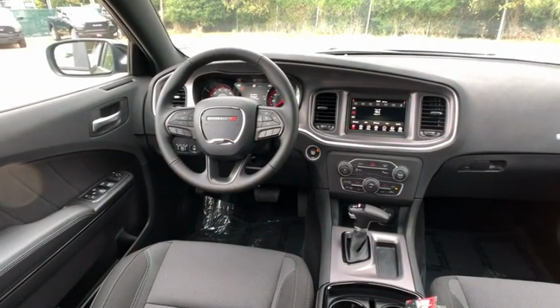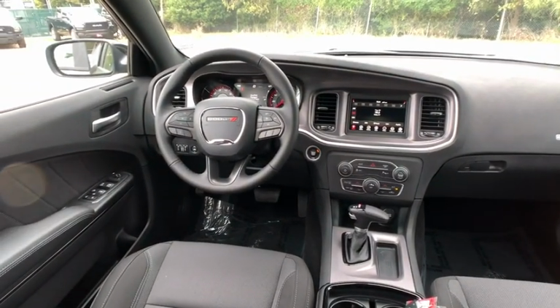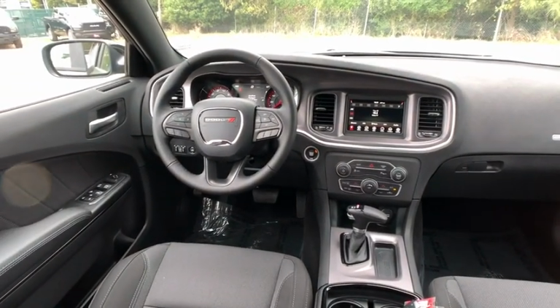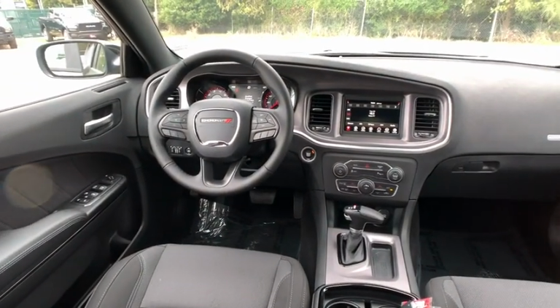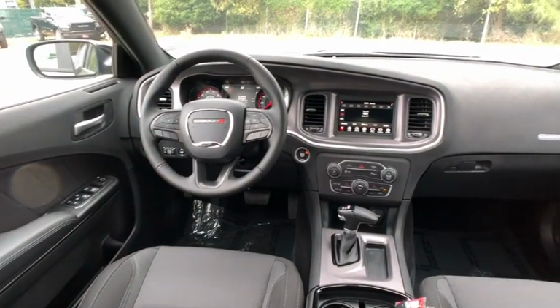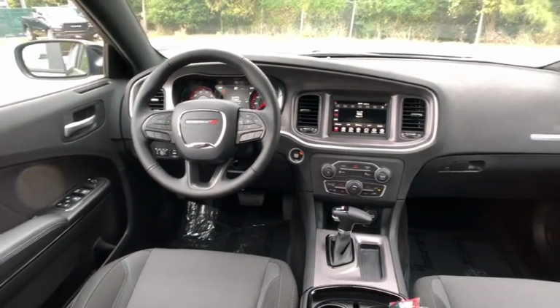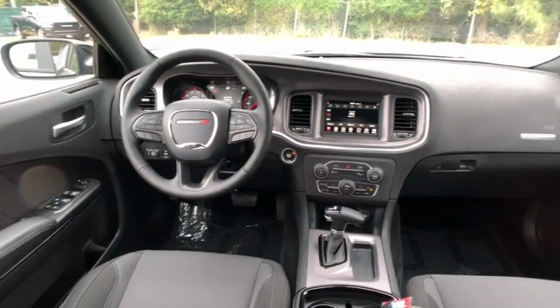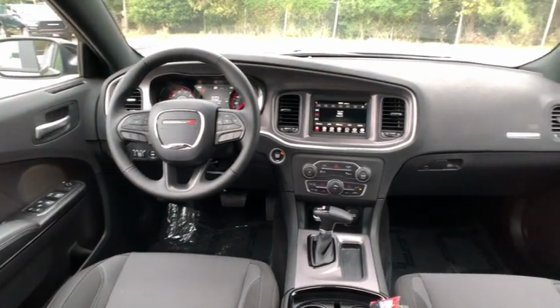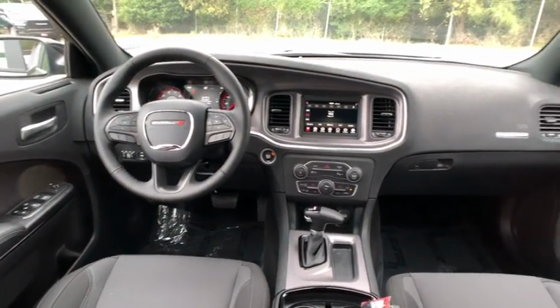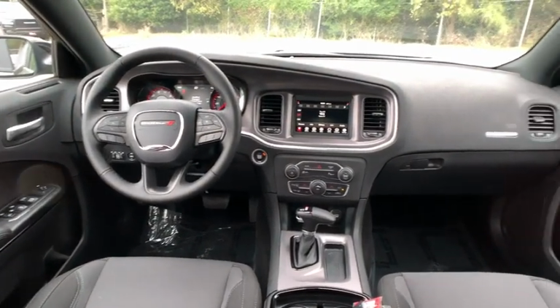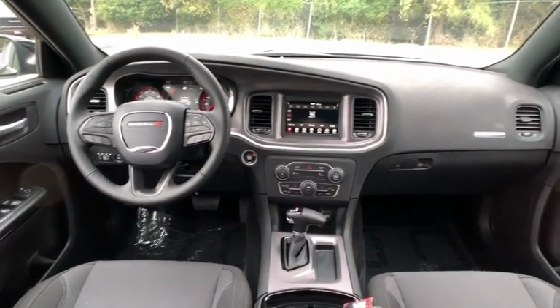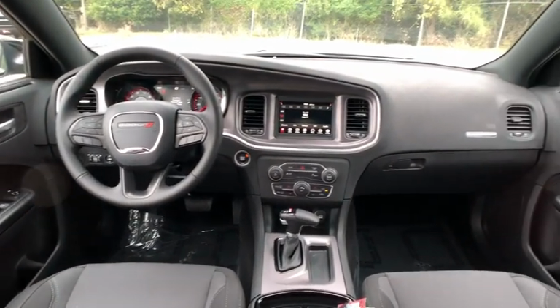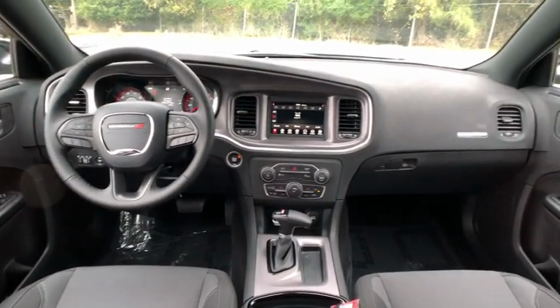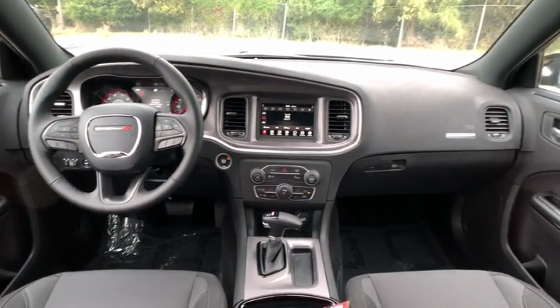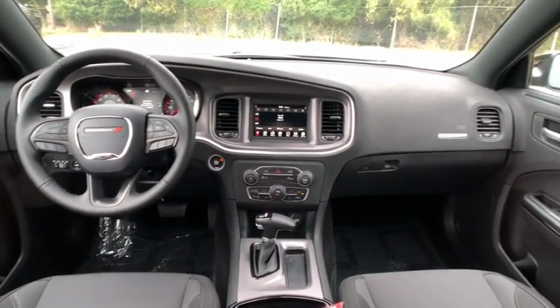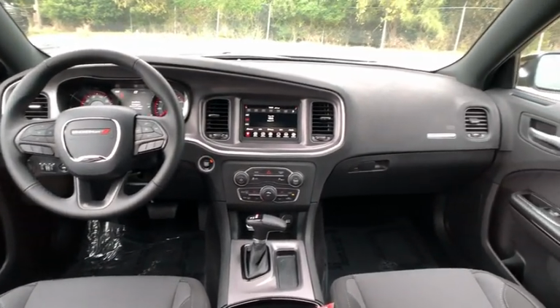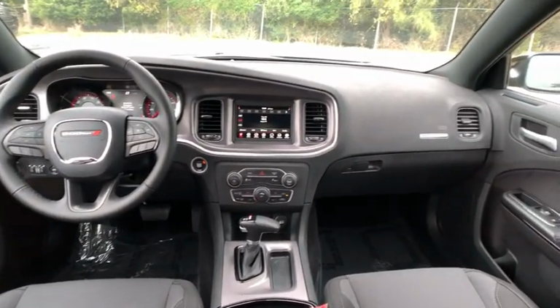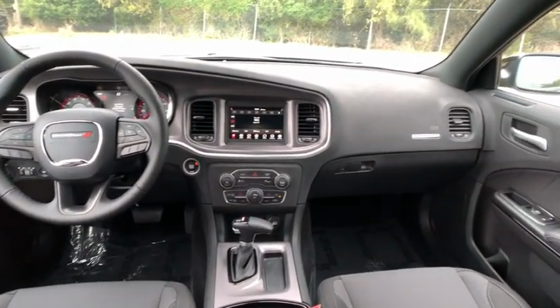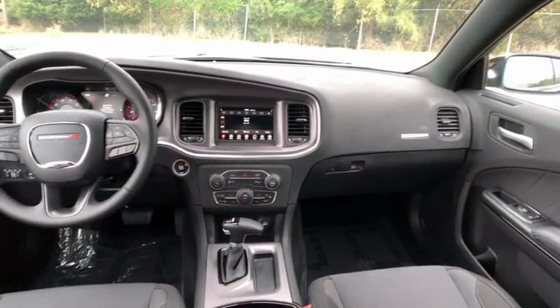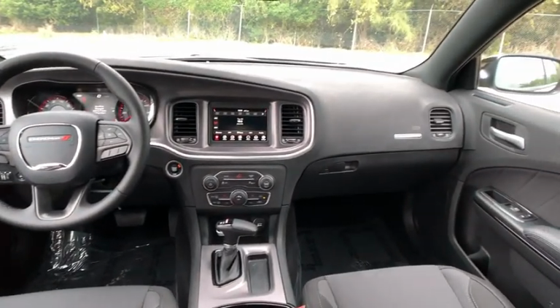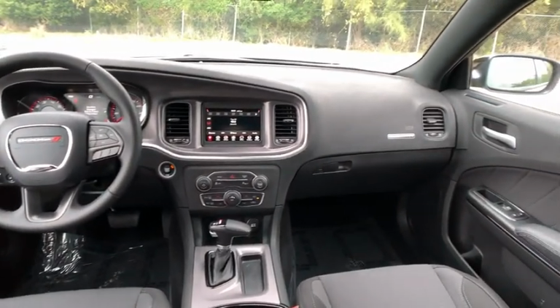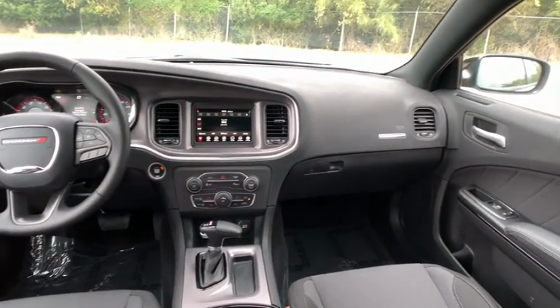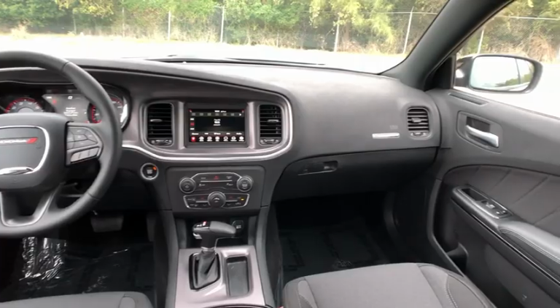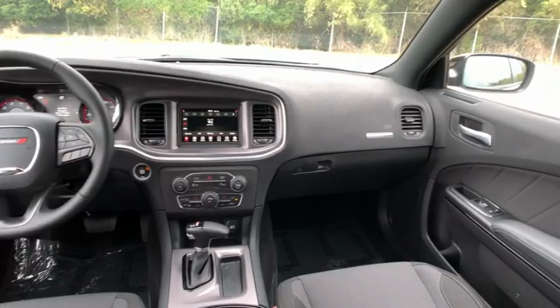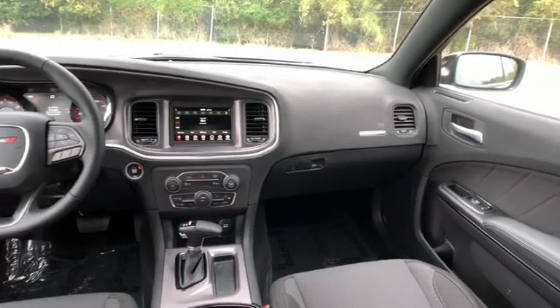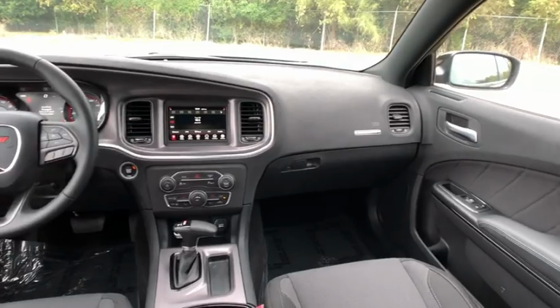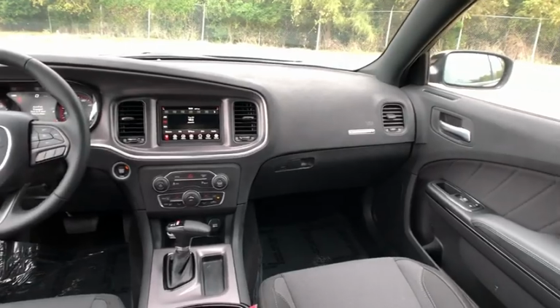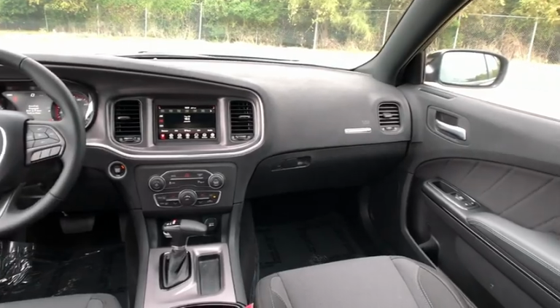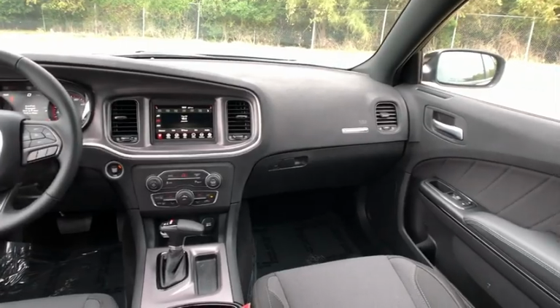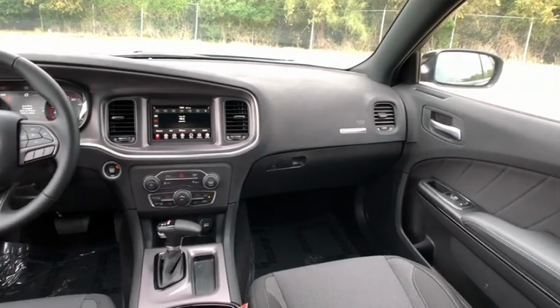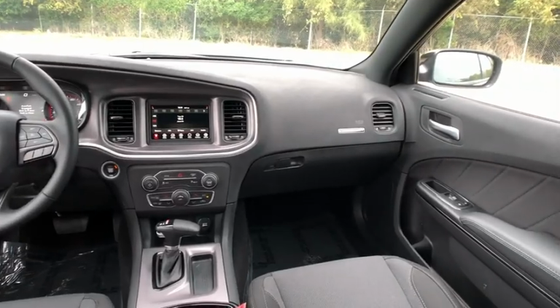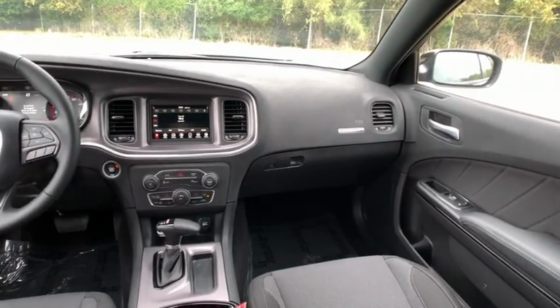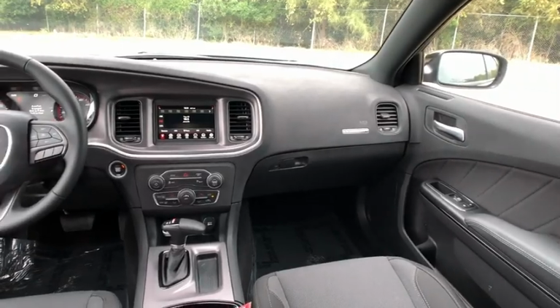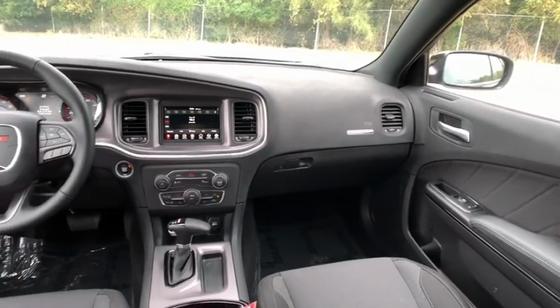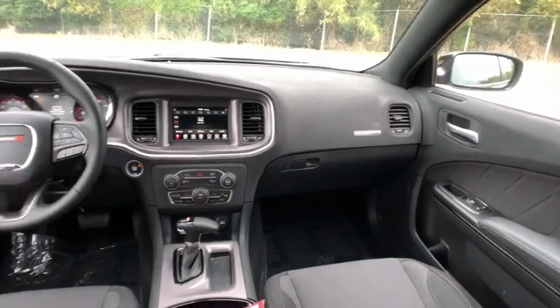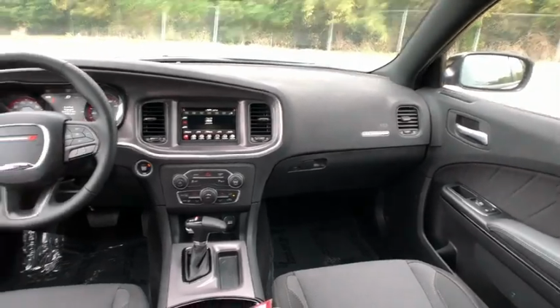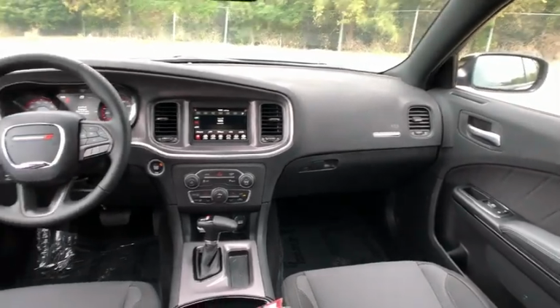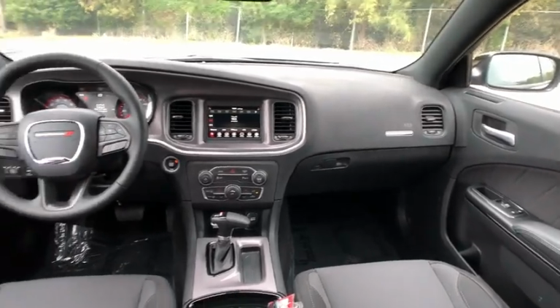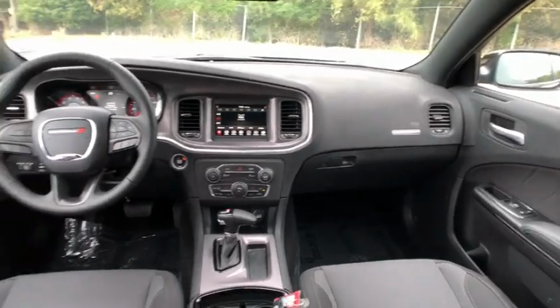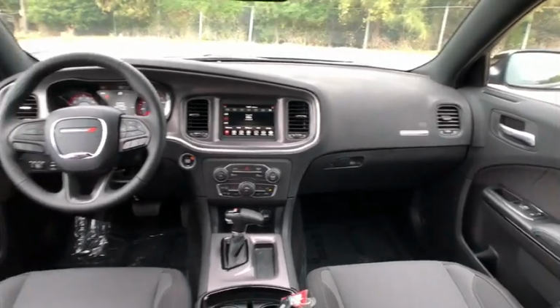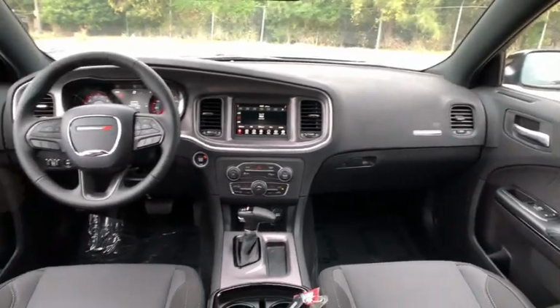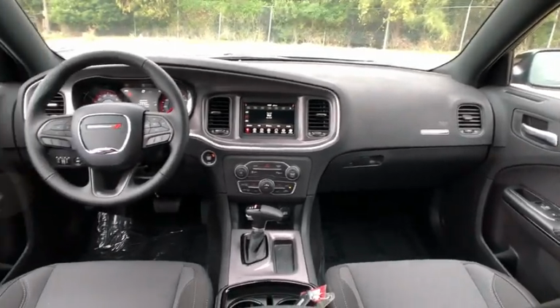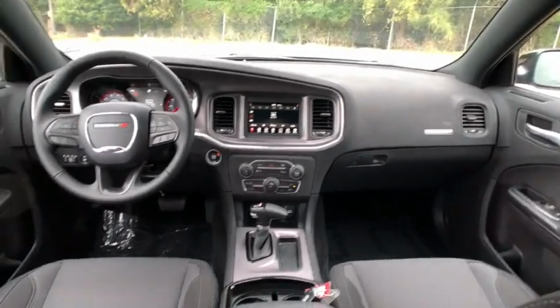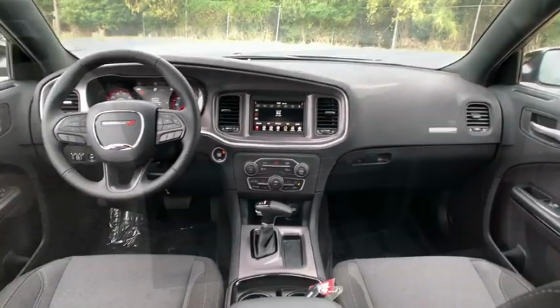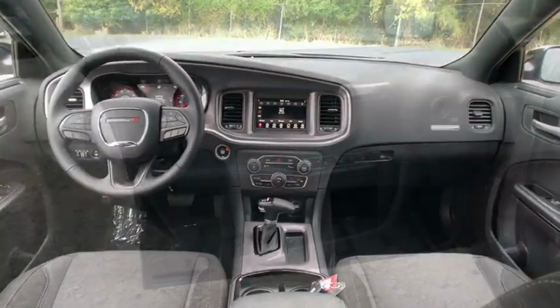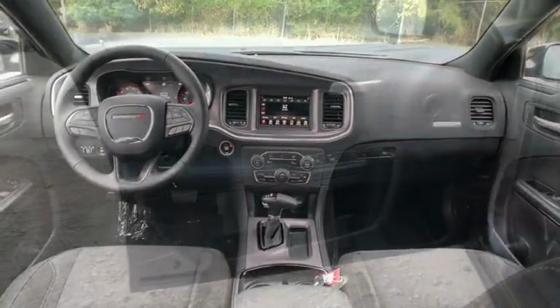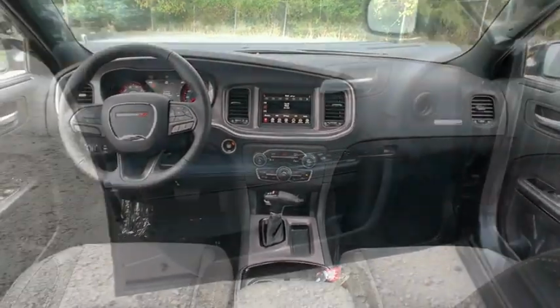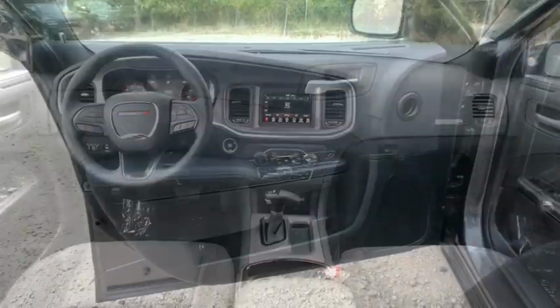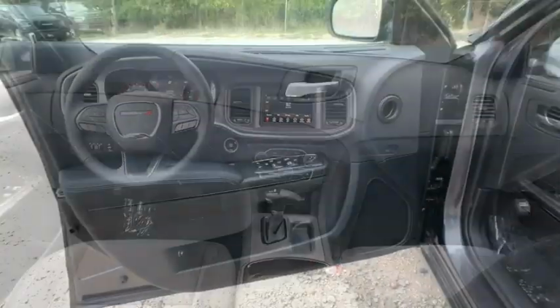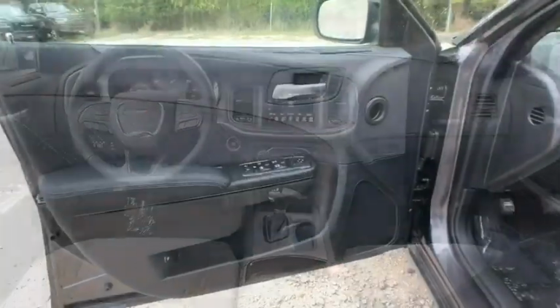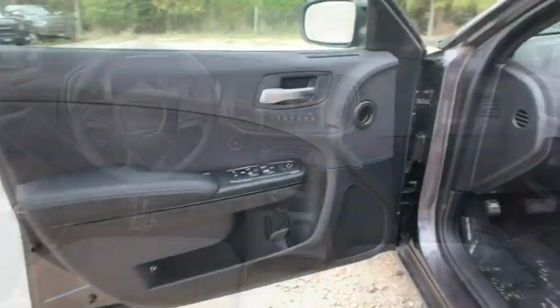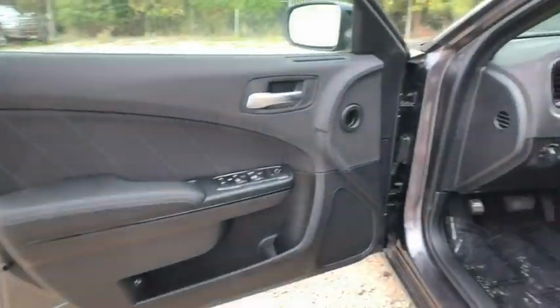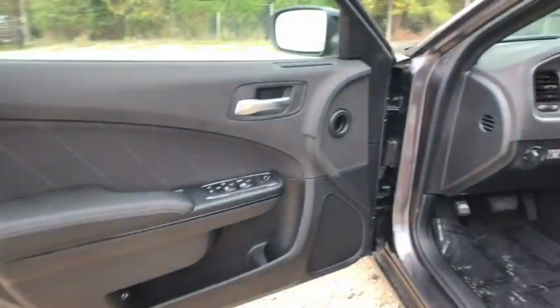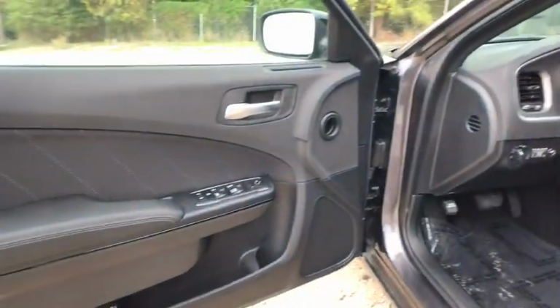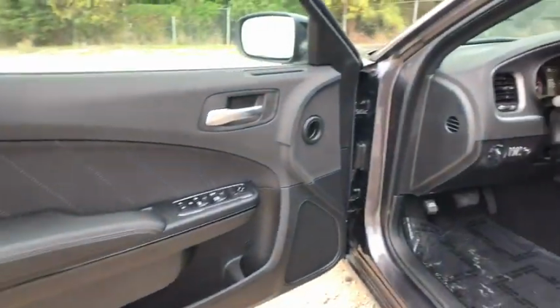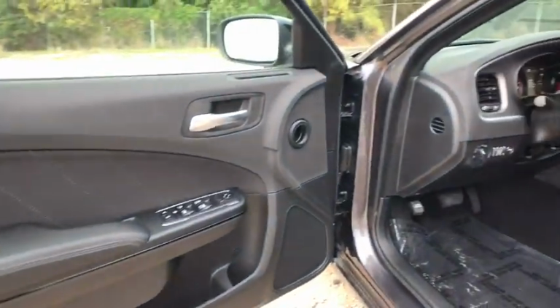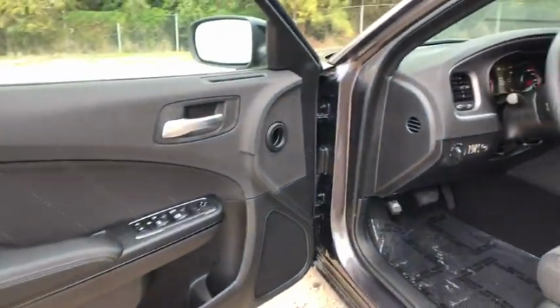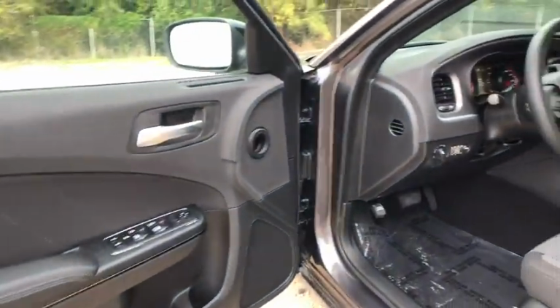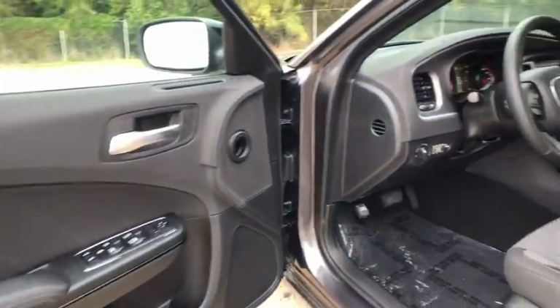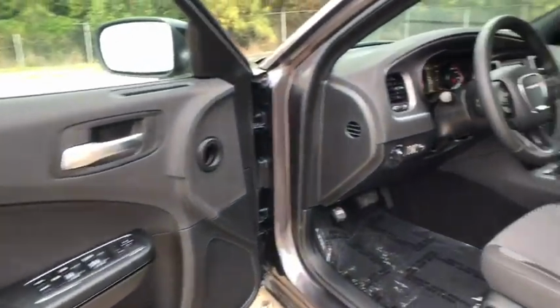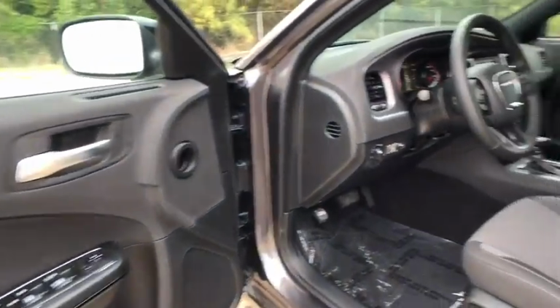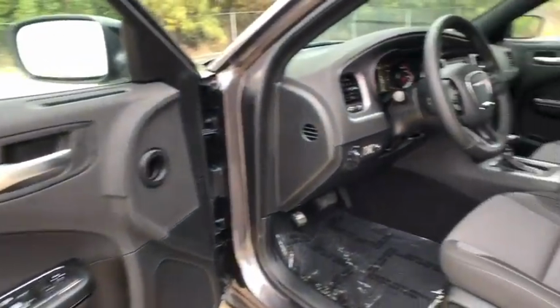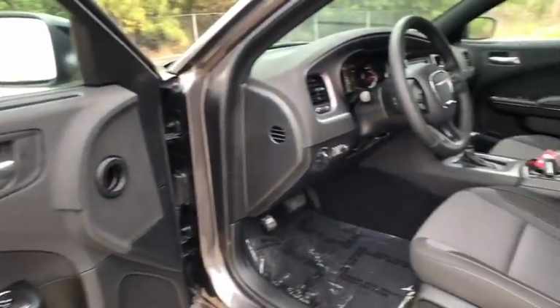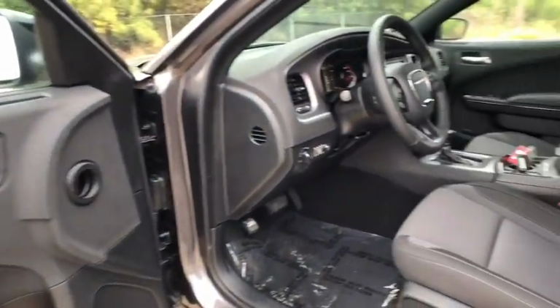Also equipped with brake assist, power driver's seat, front bucket seats, rear view camera, driver vanity mirror, and front reading lamp.